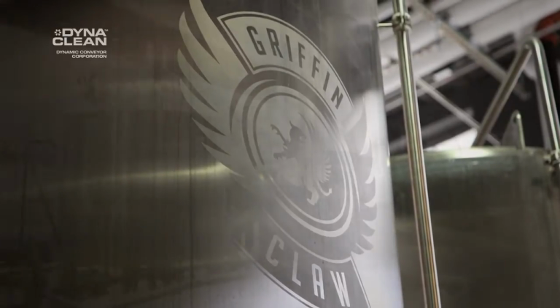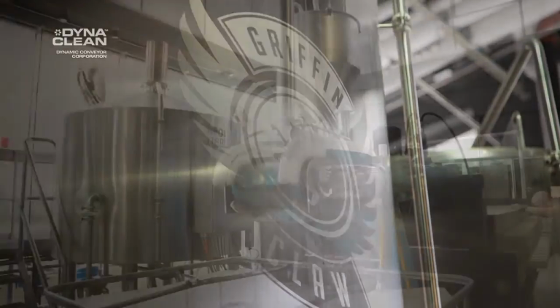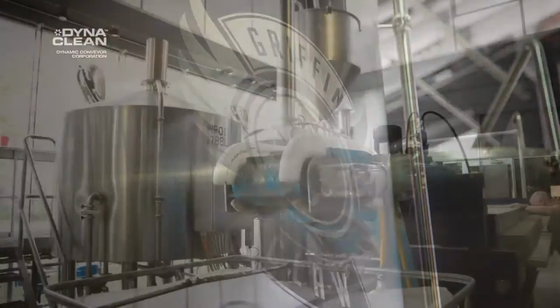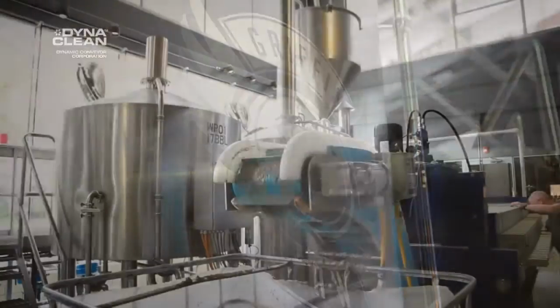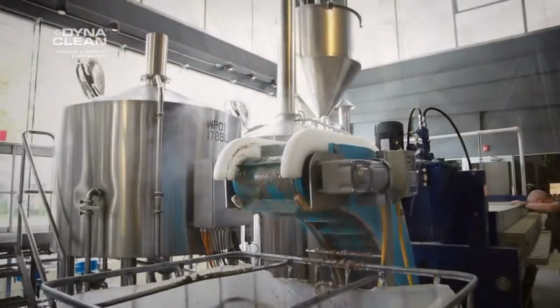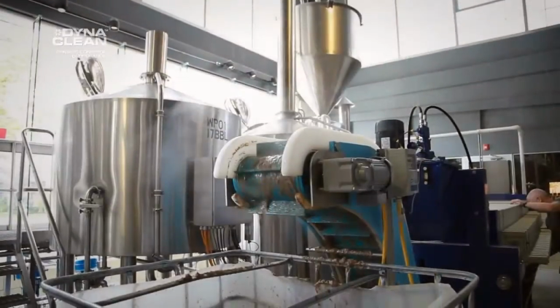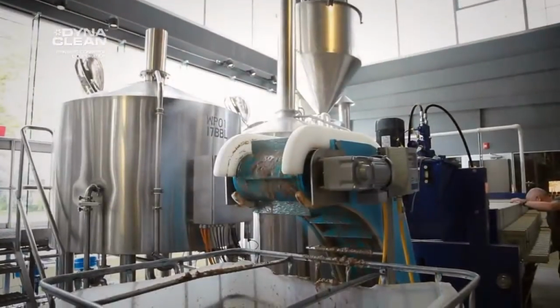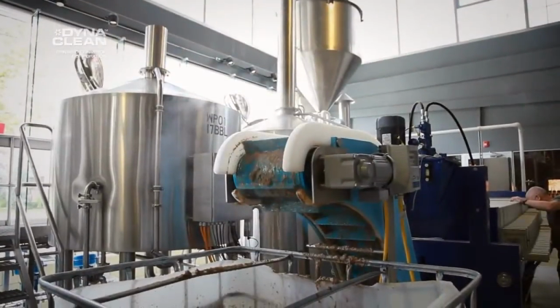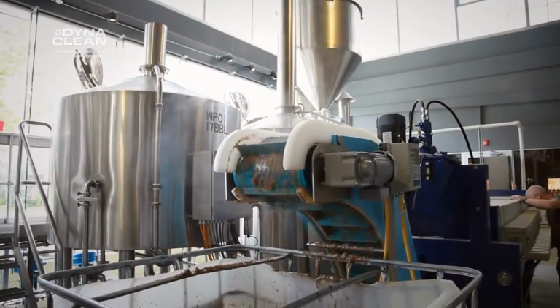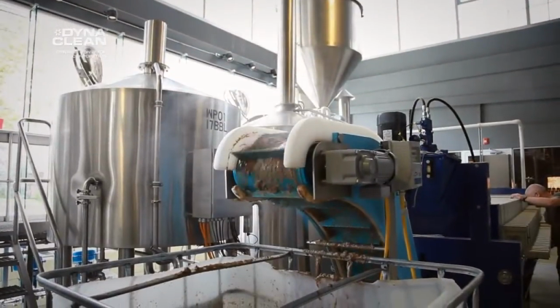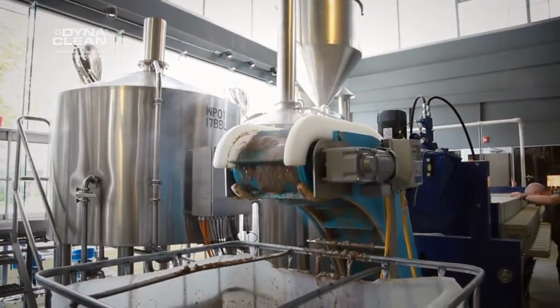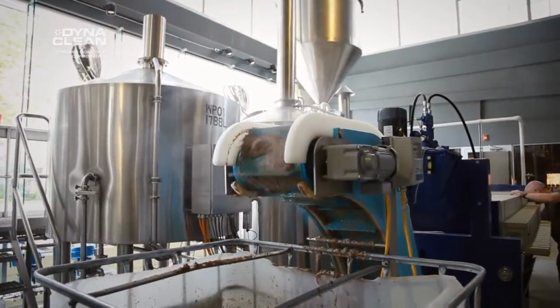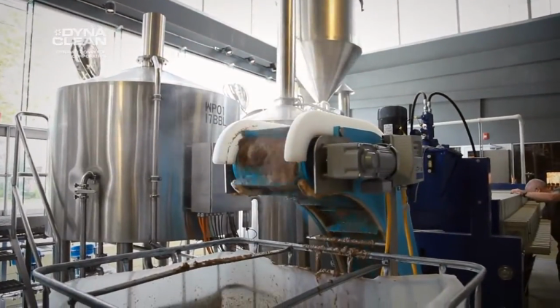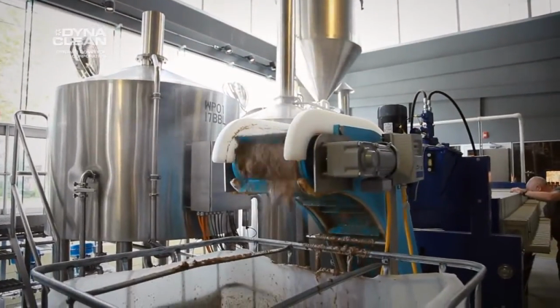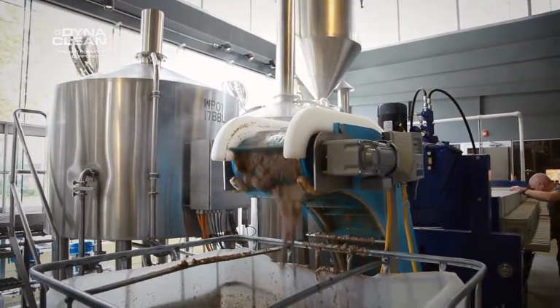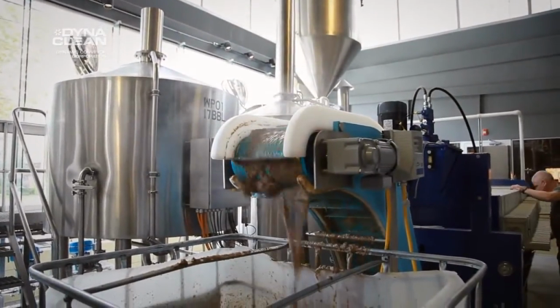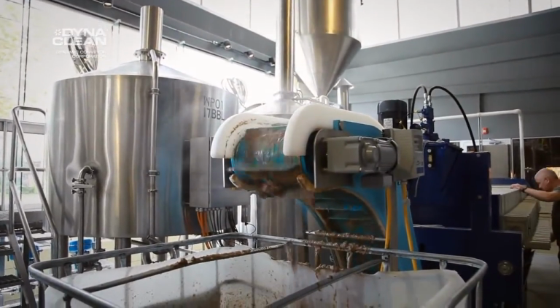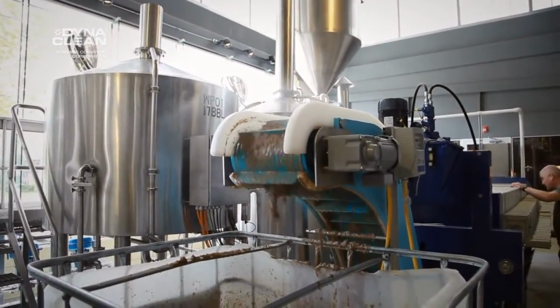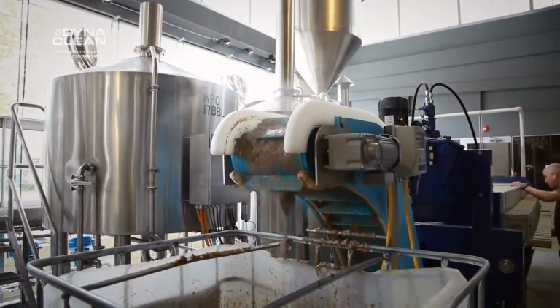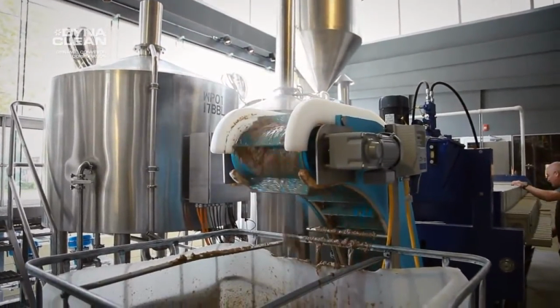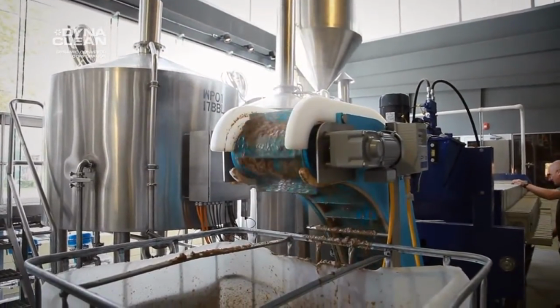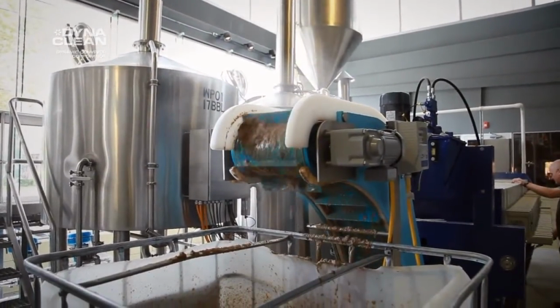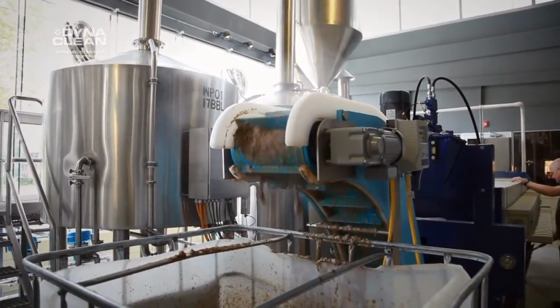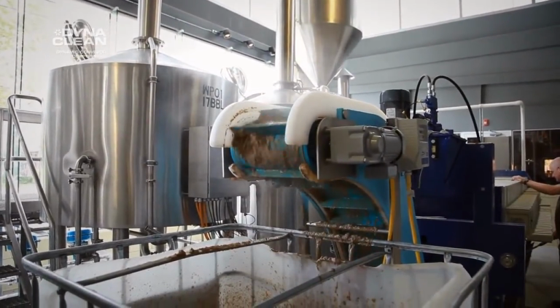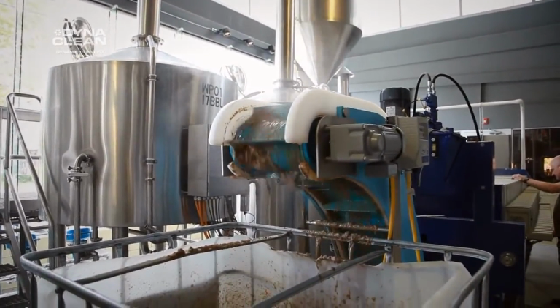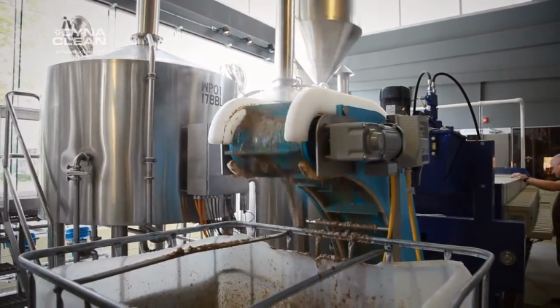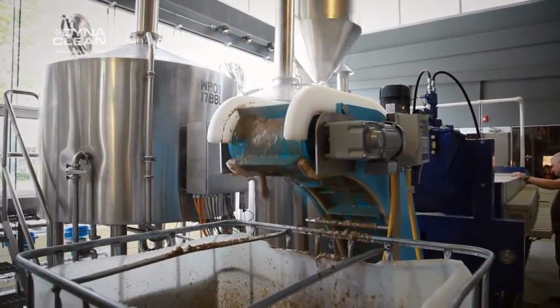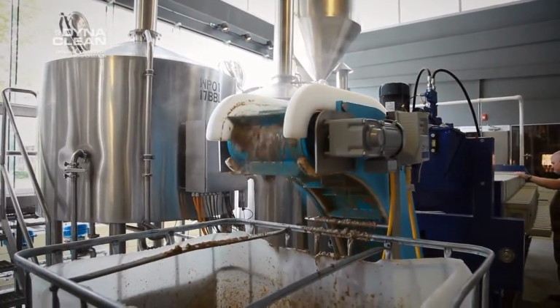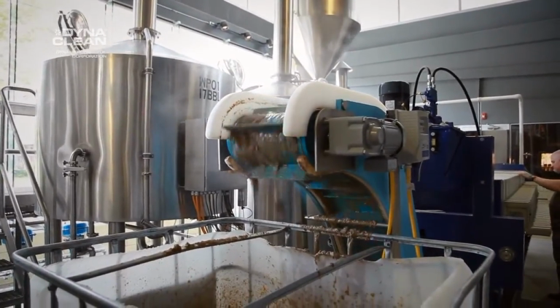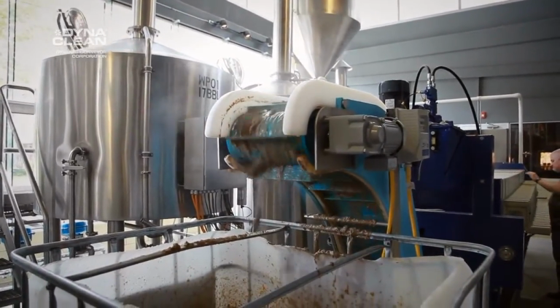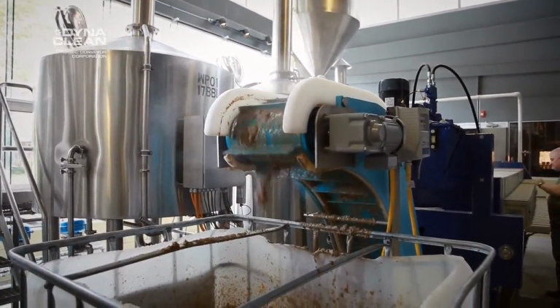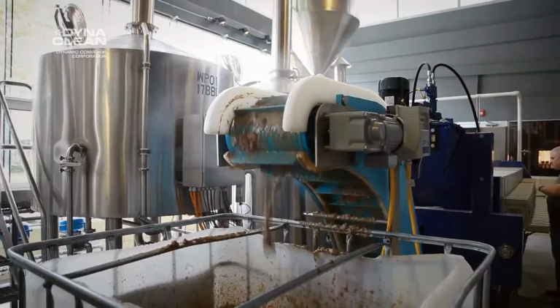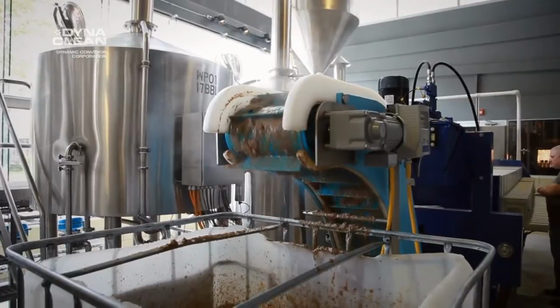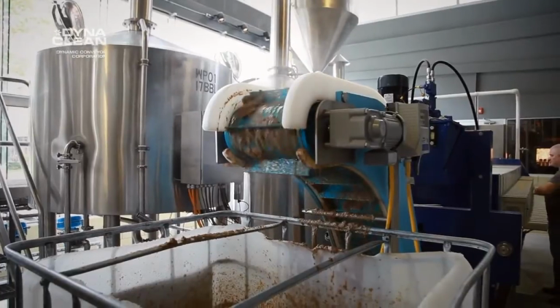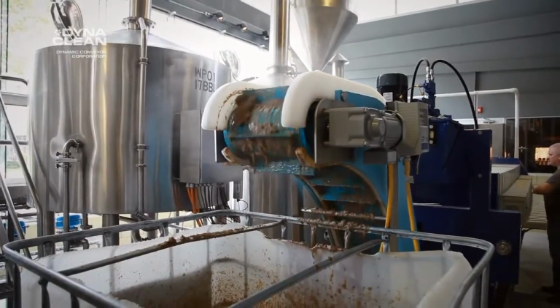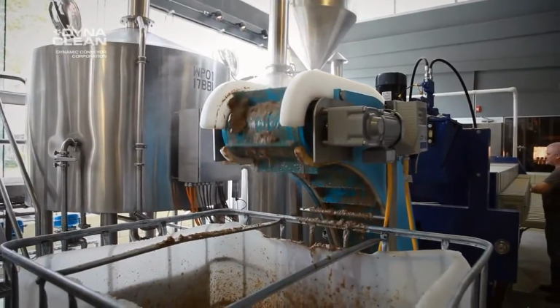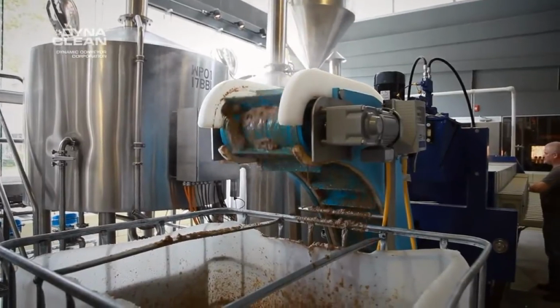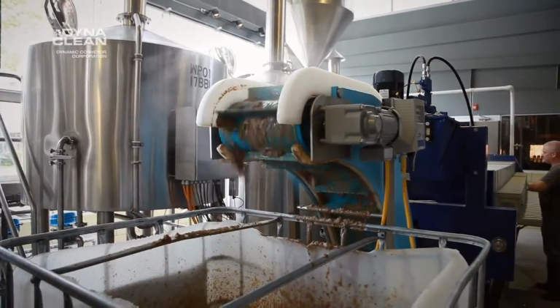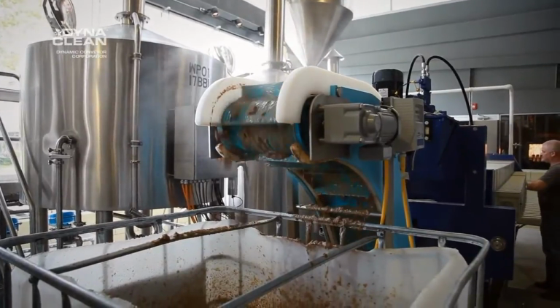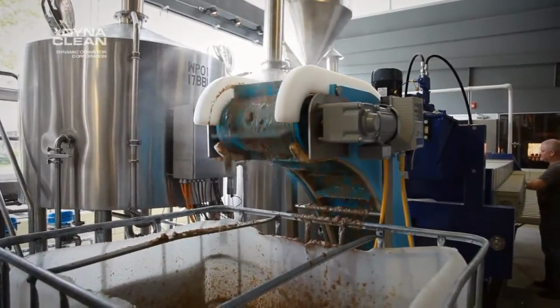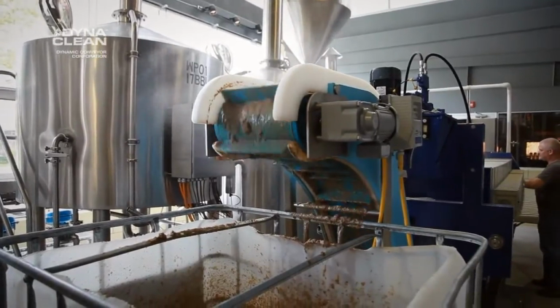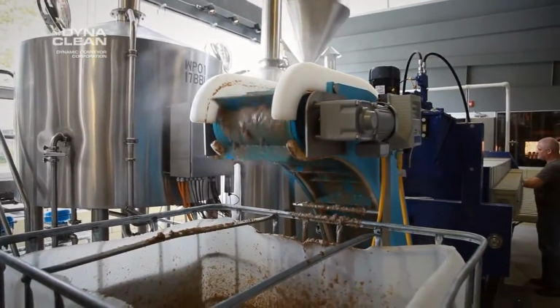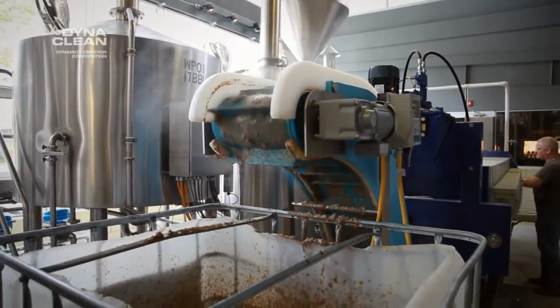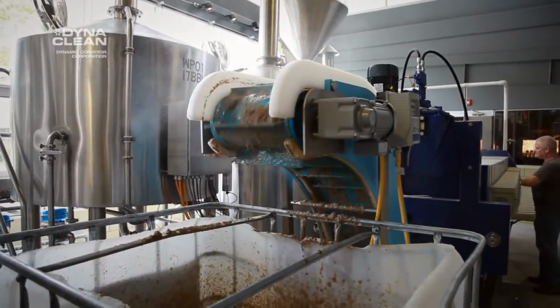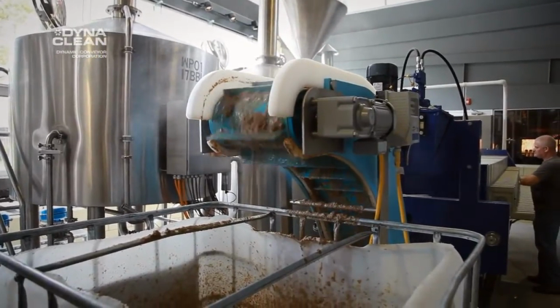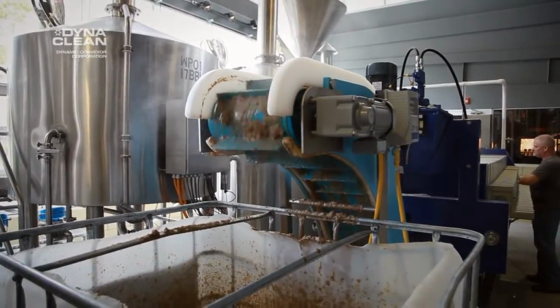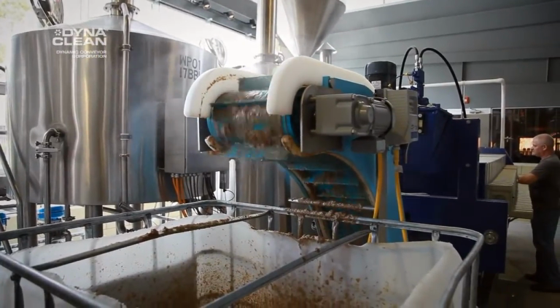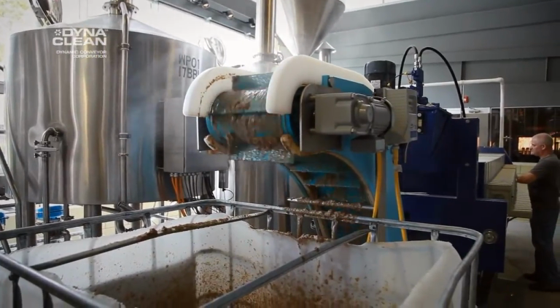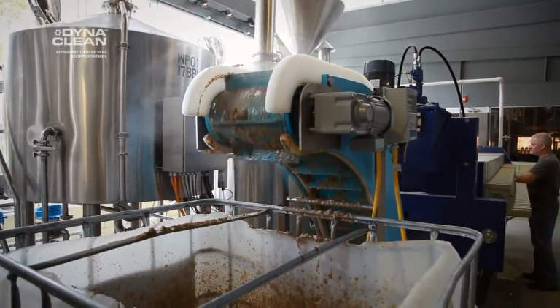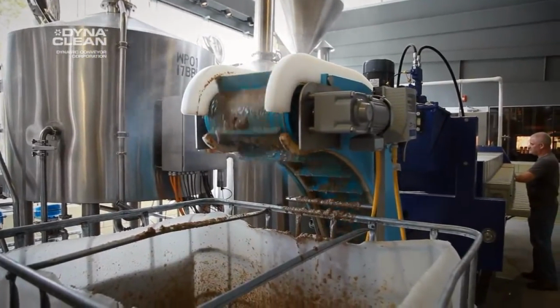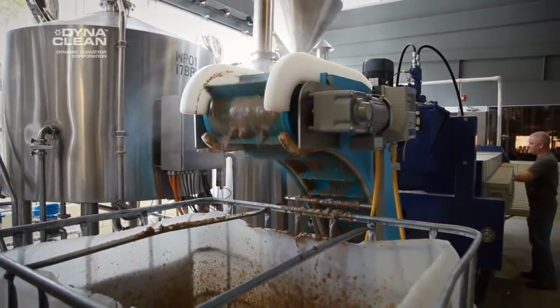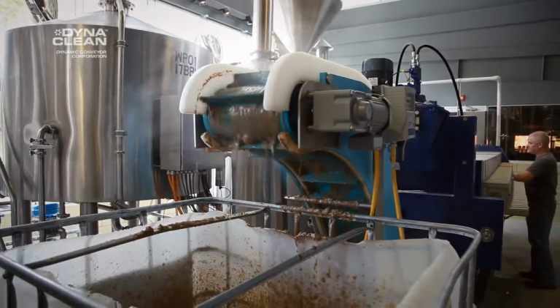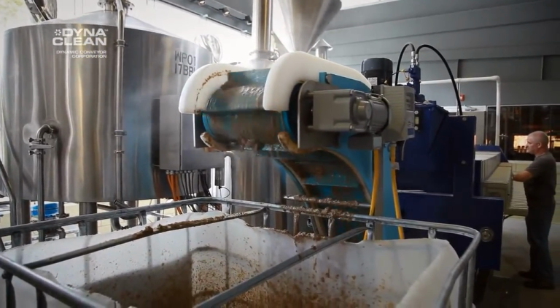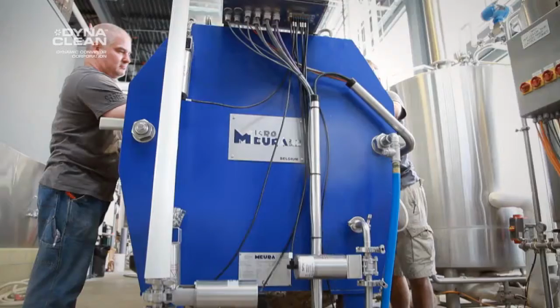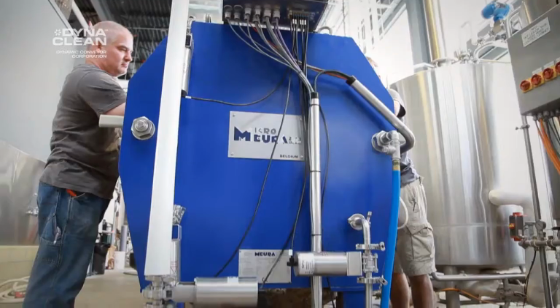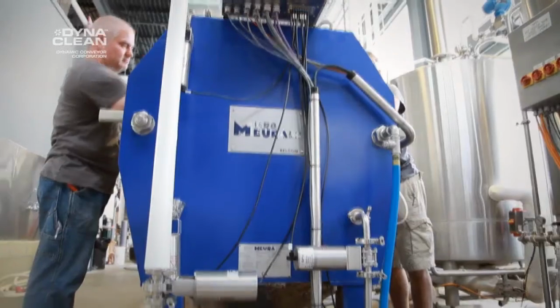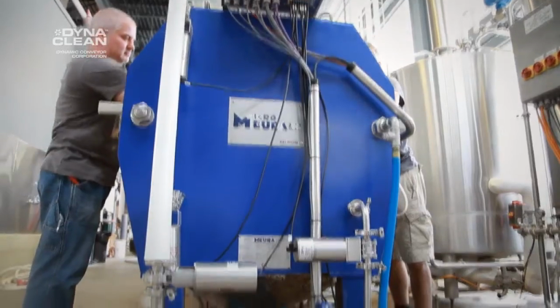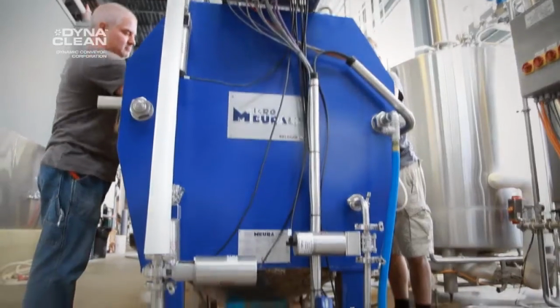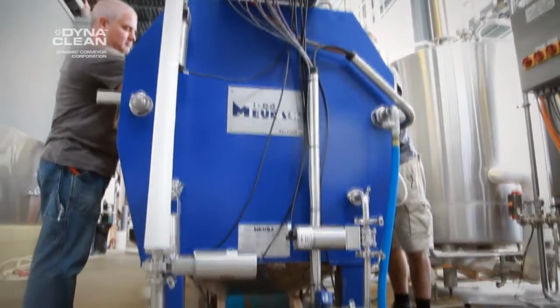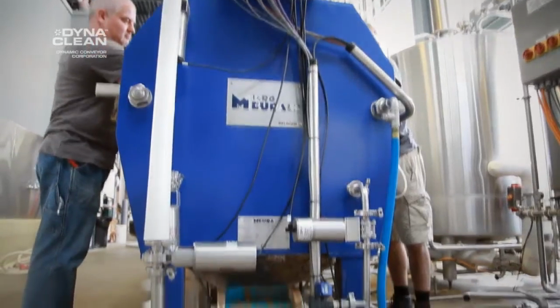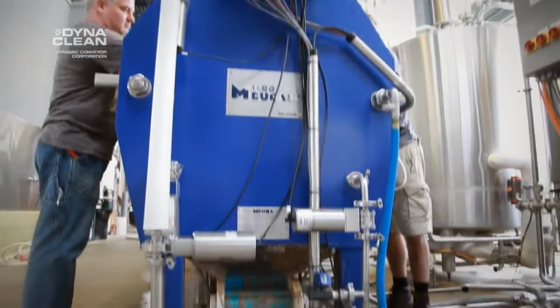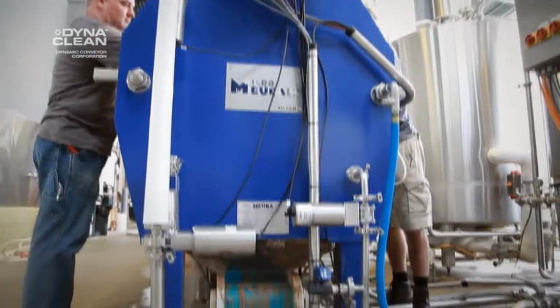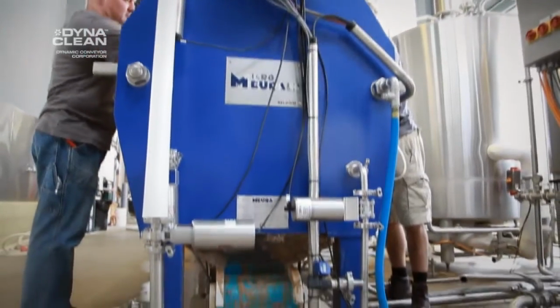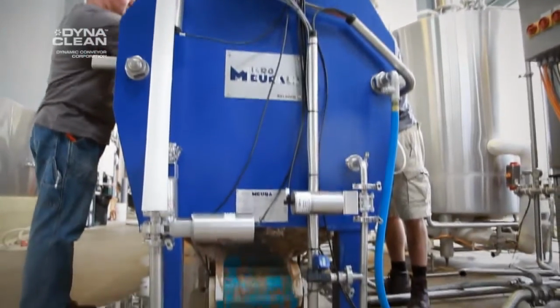Now it goes right into the totes, is taken outside, and the farmer picks that up and leaves with it.